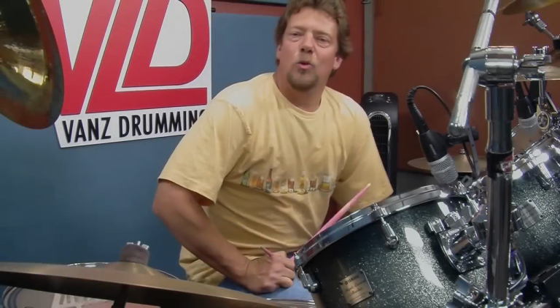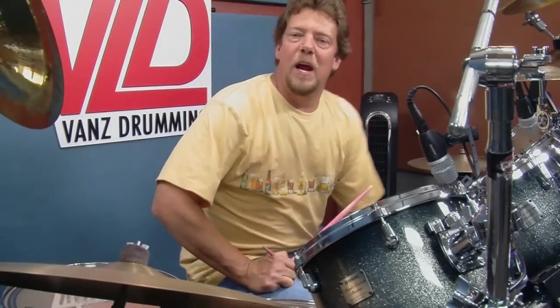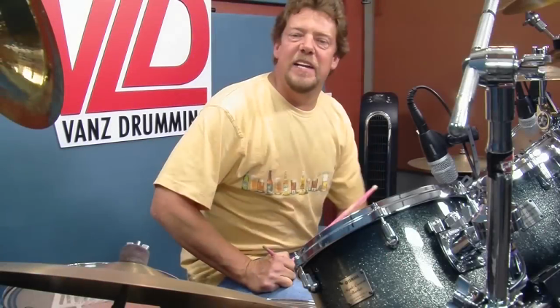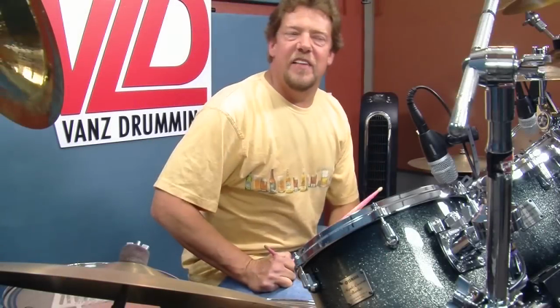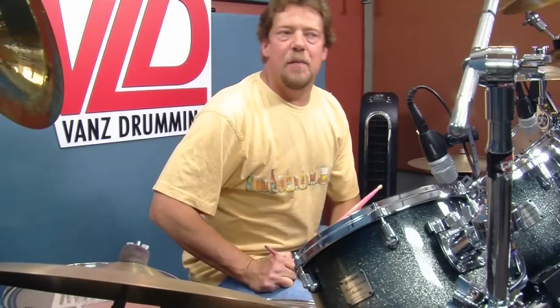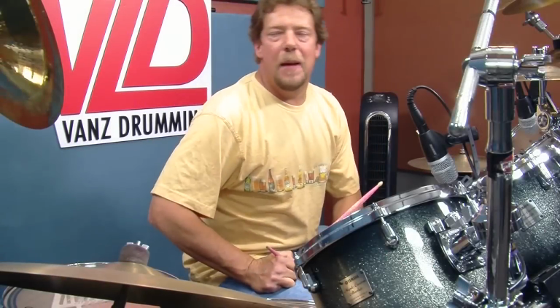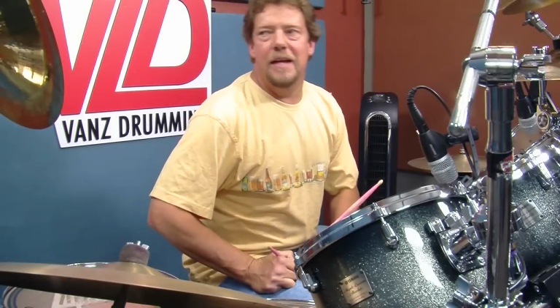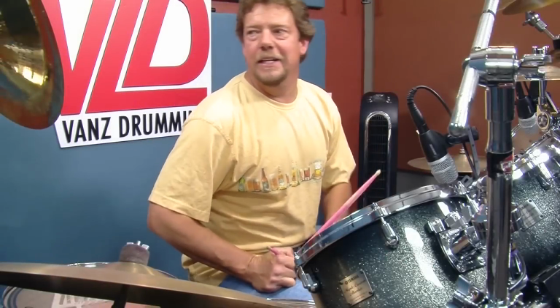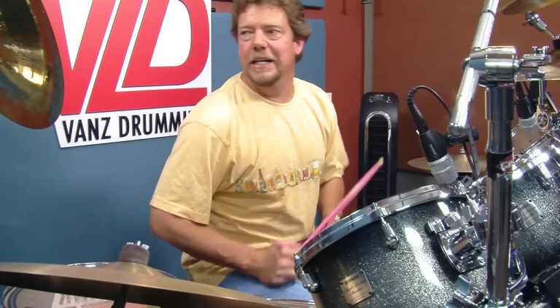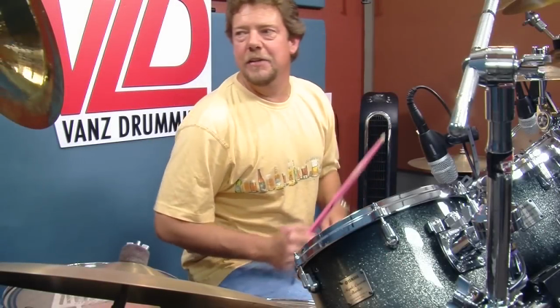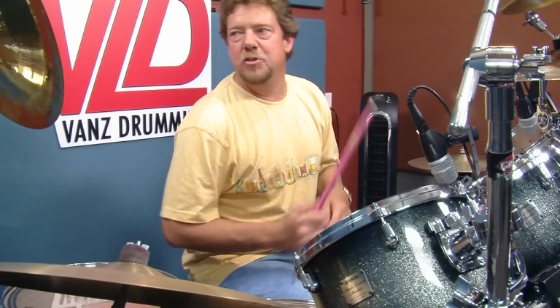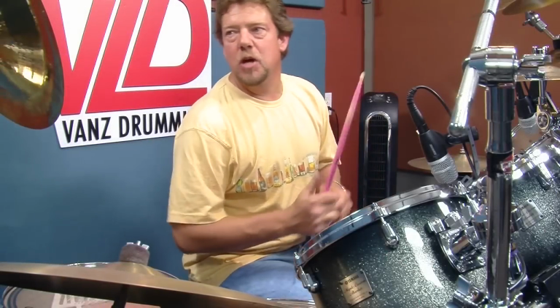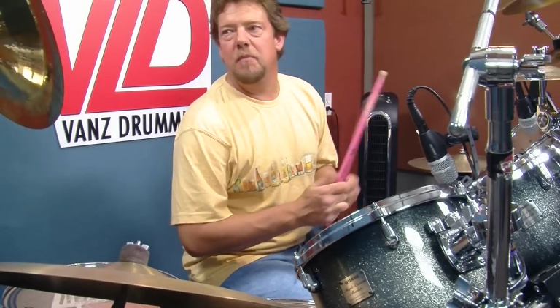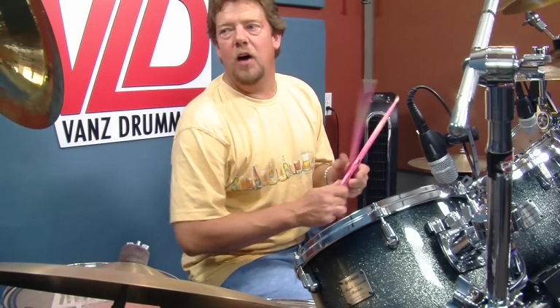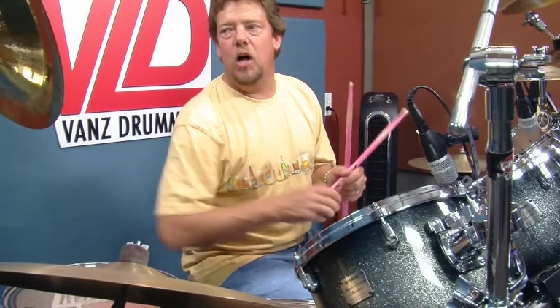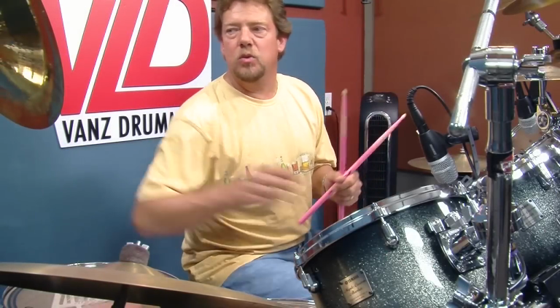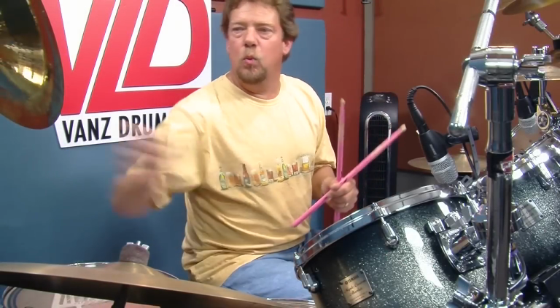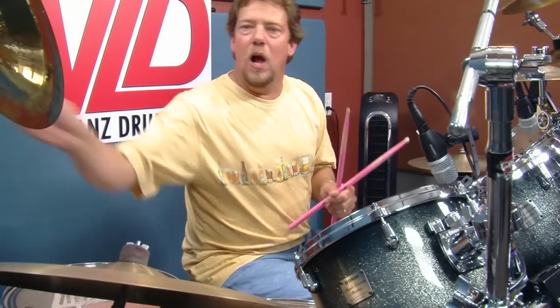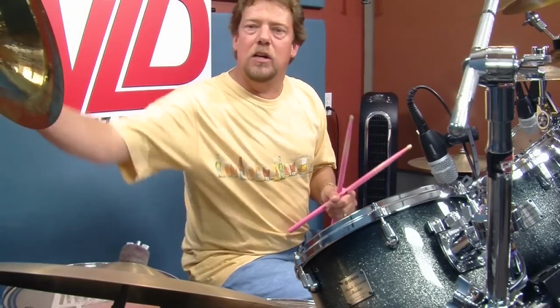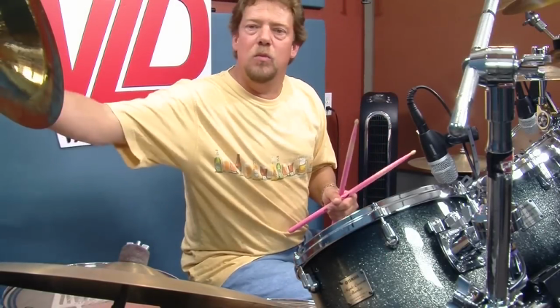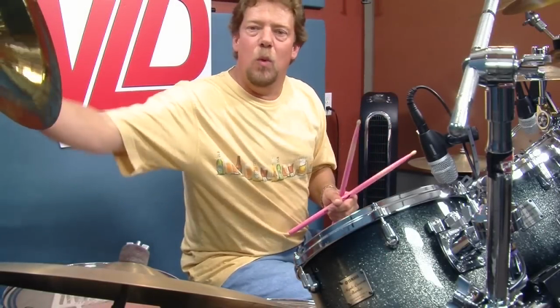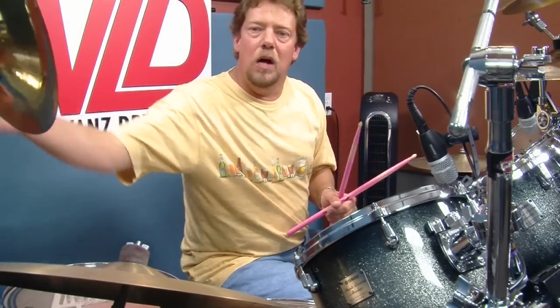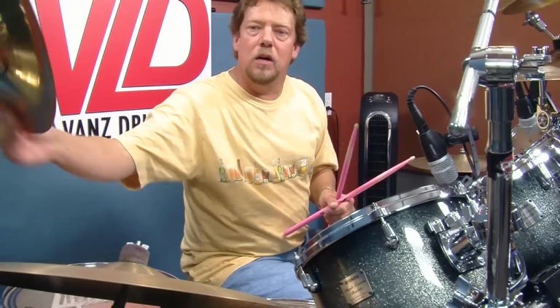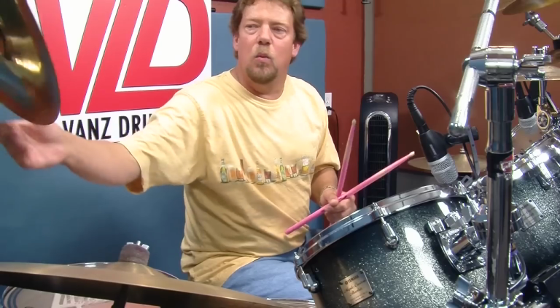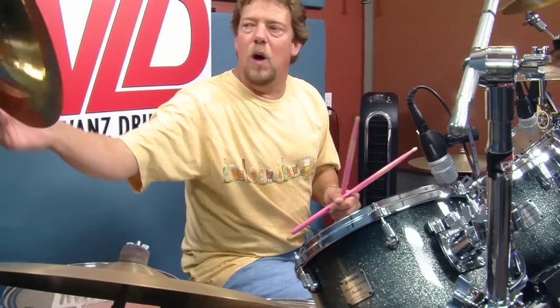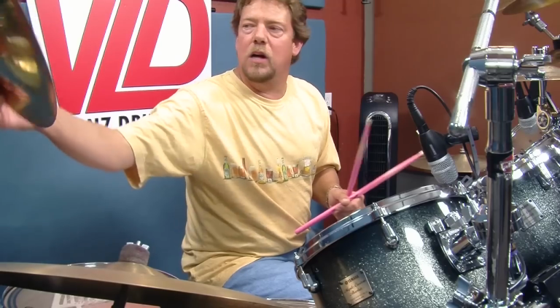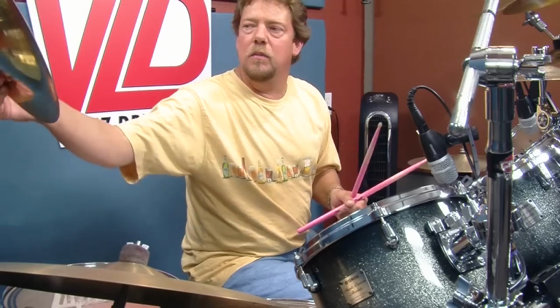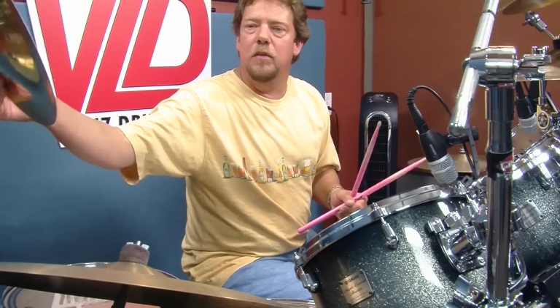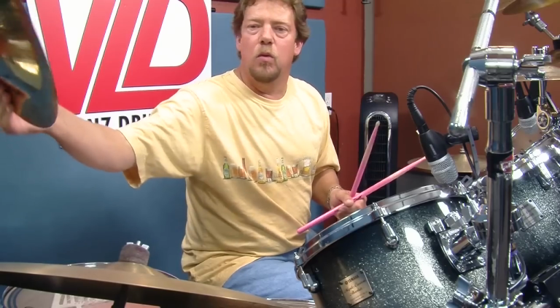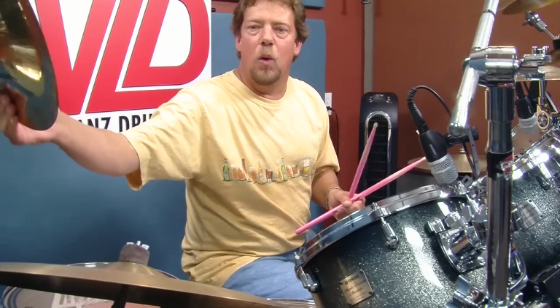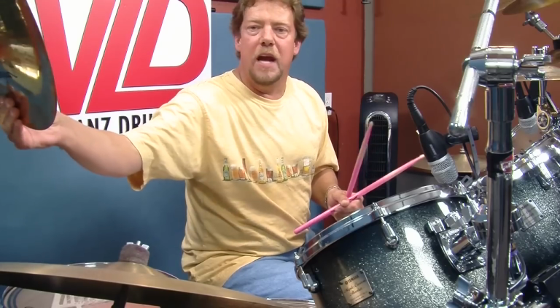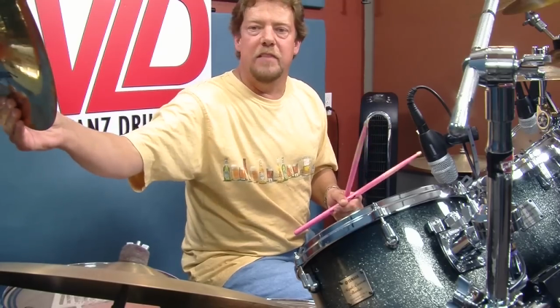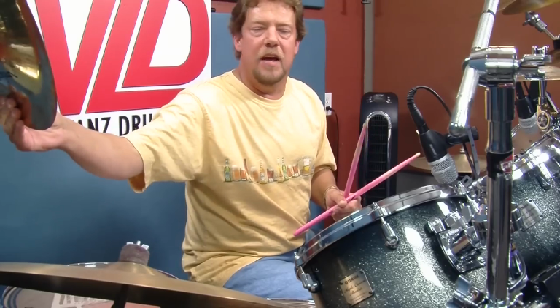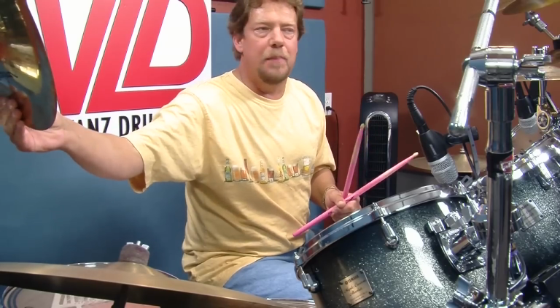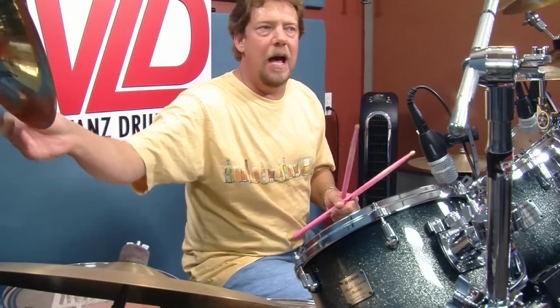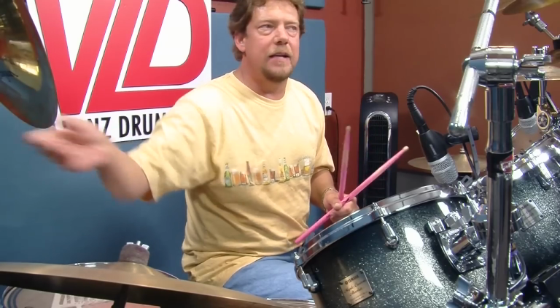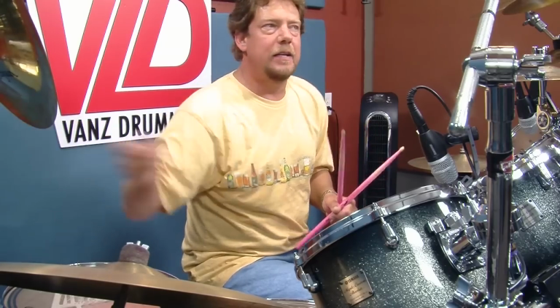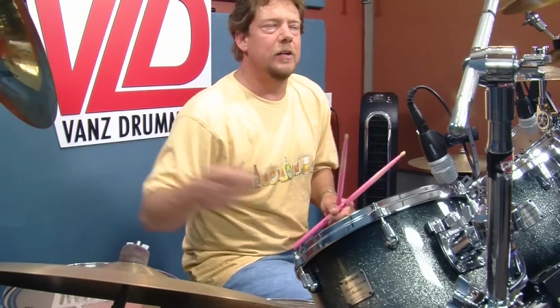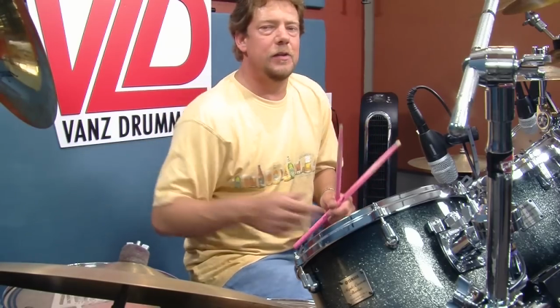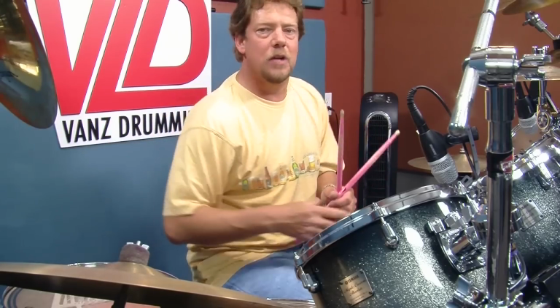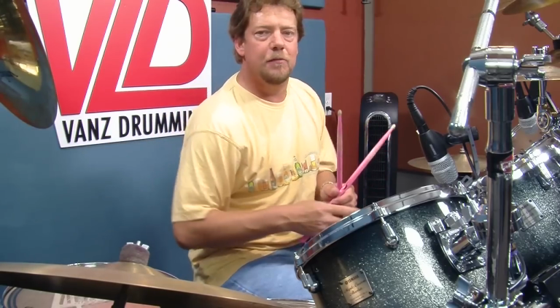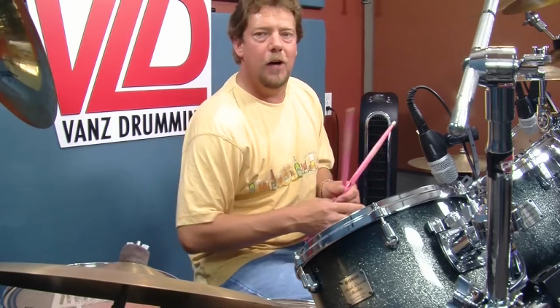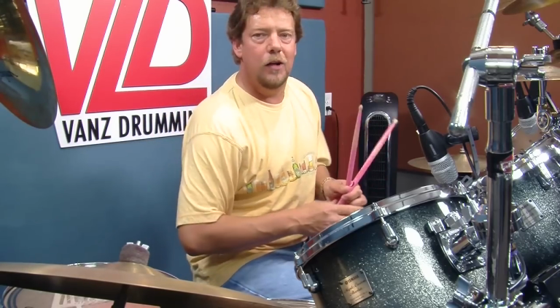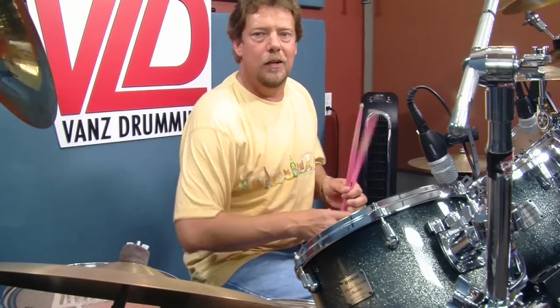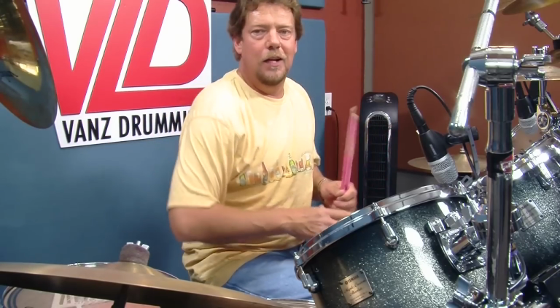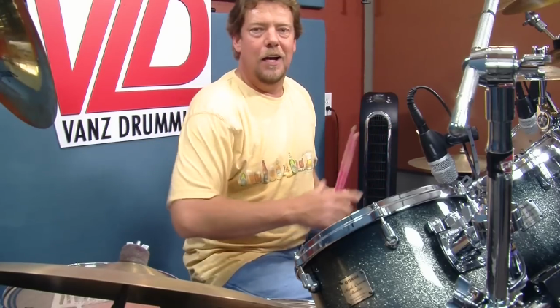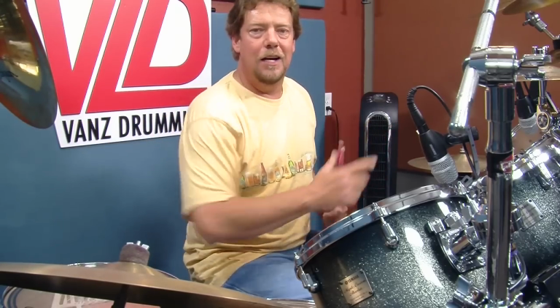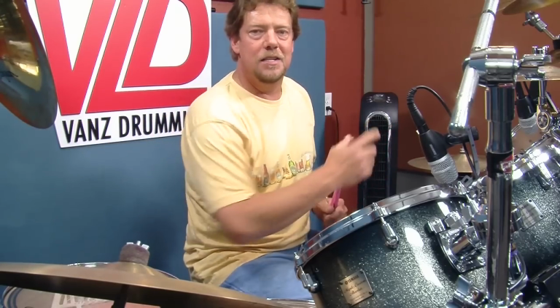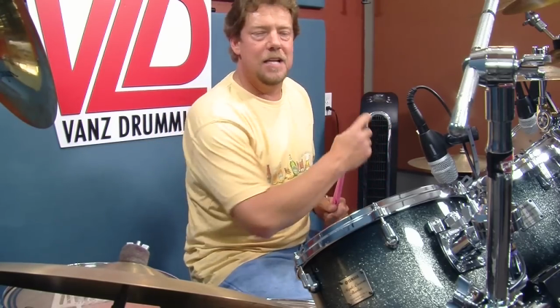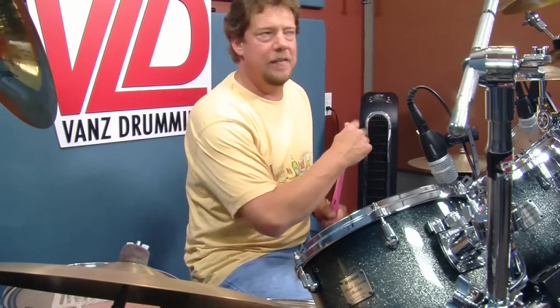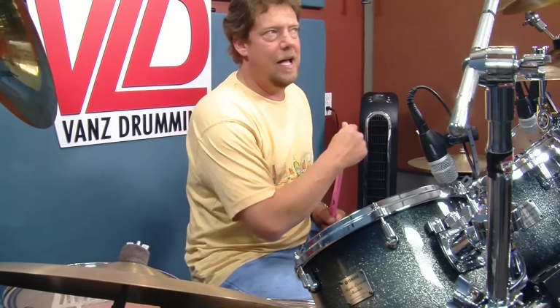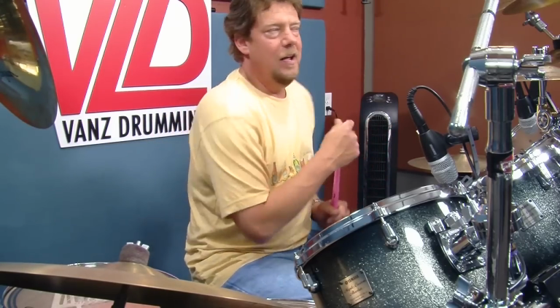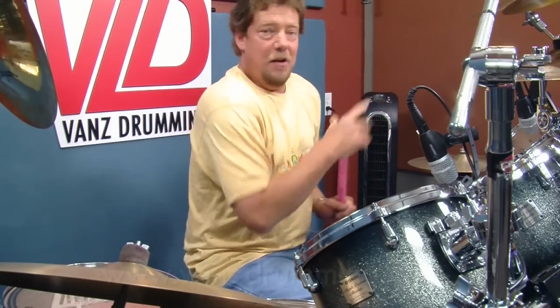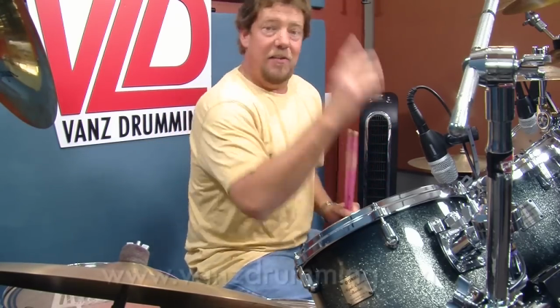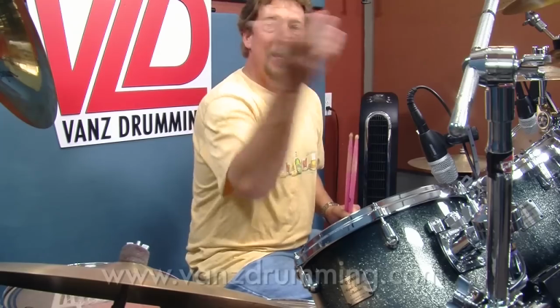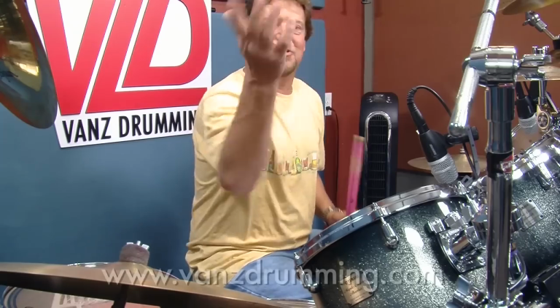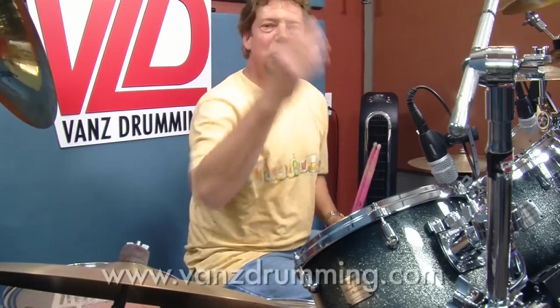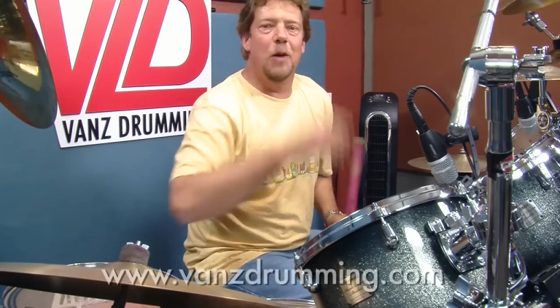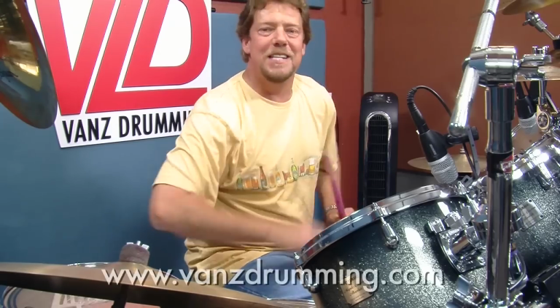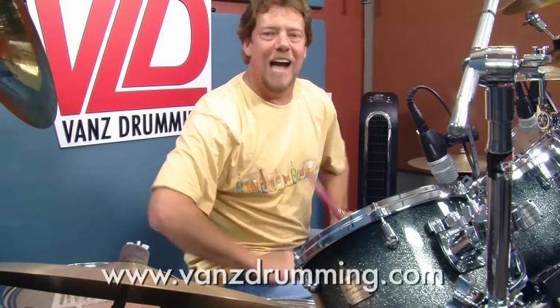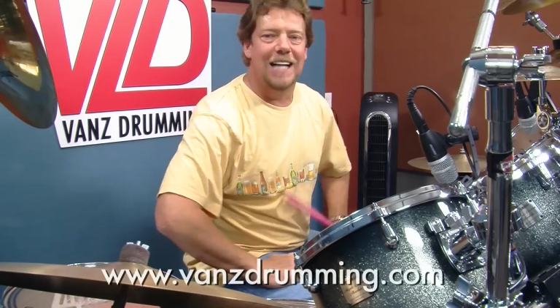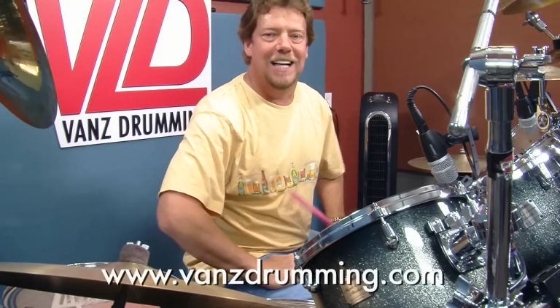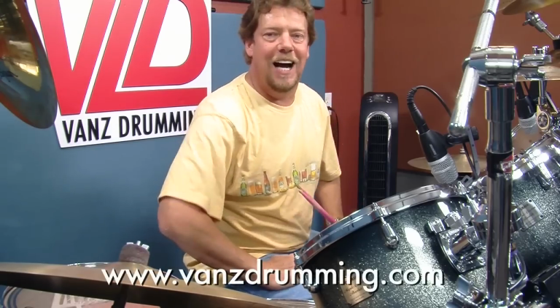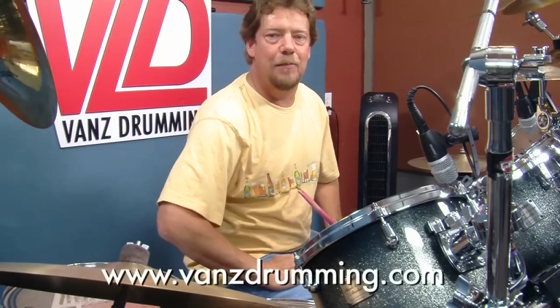Randy Van Patten here in the Drum Vault. Welcome, welcome, welcome. VansDrumming.com.